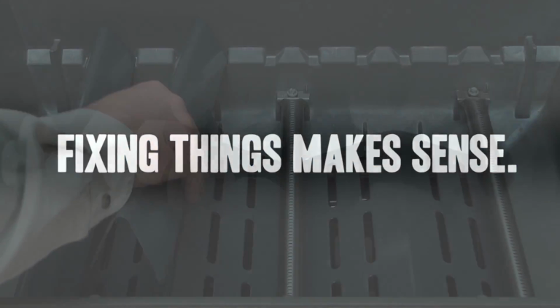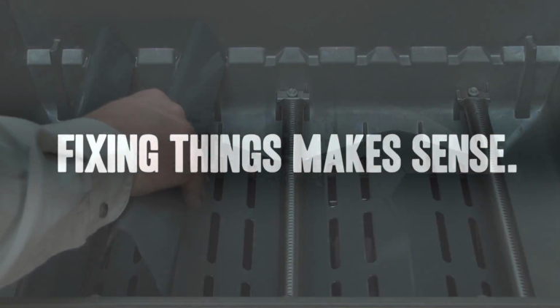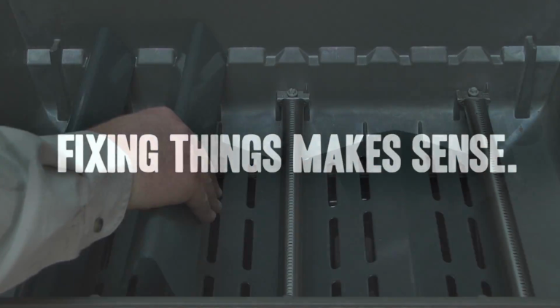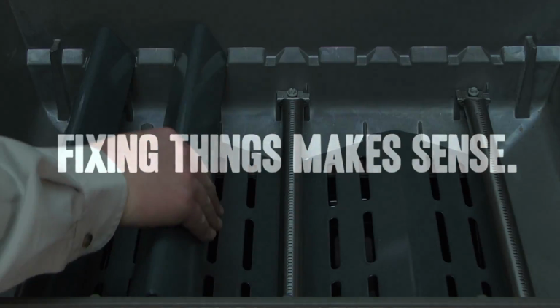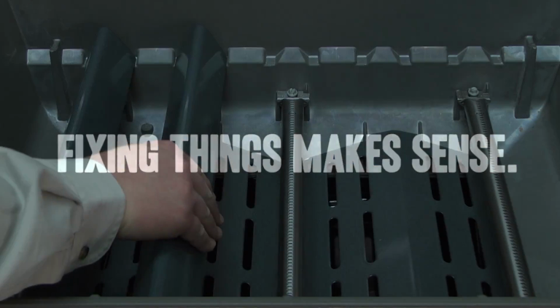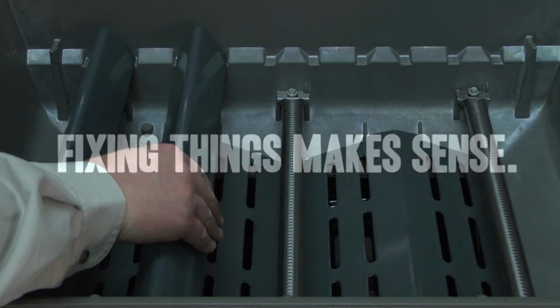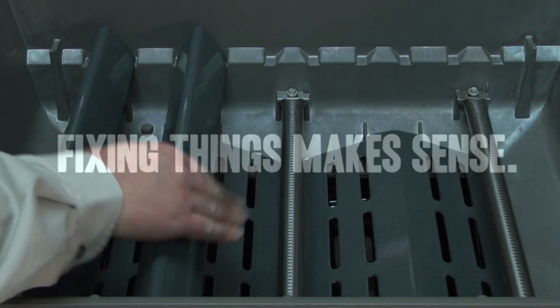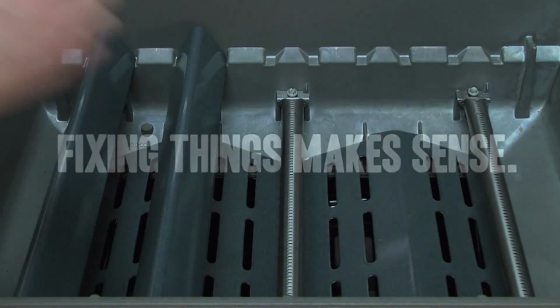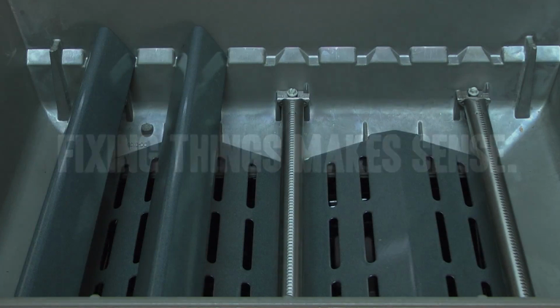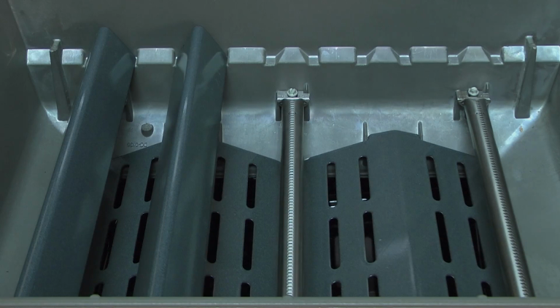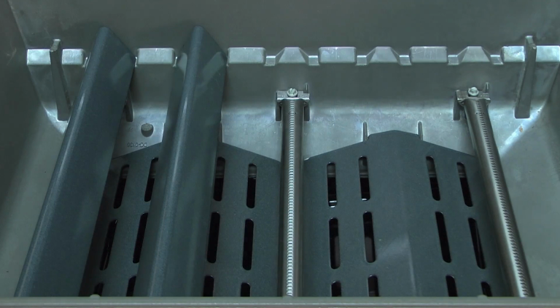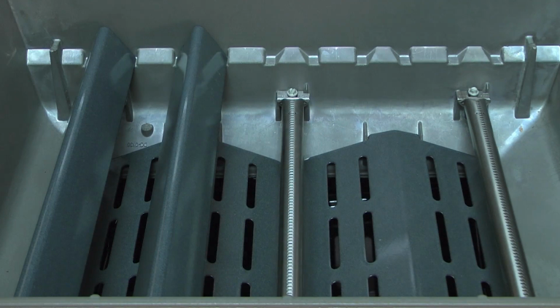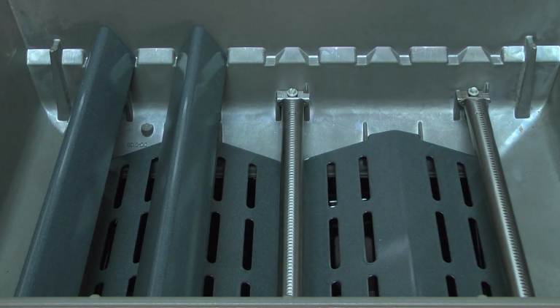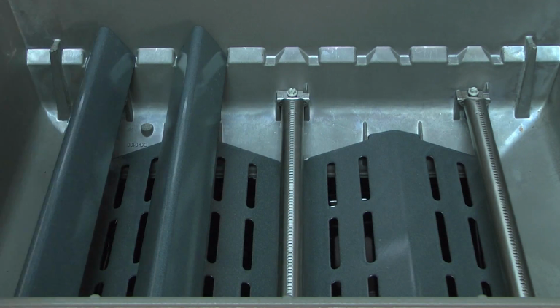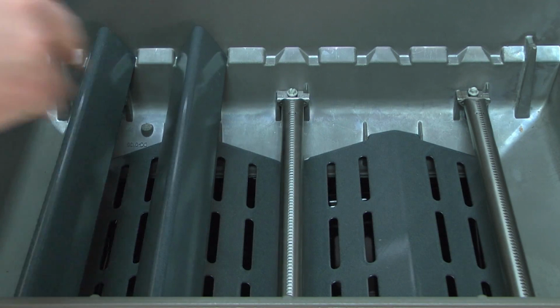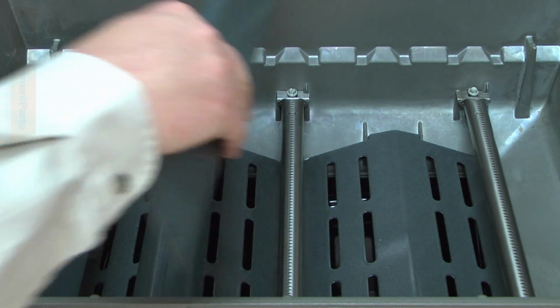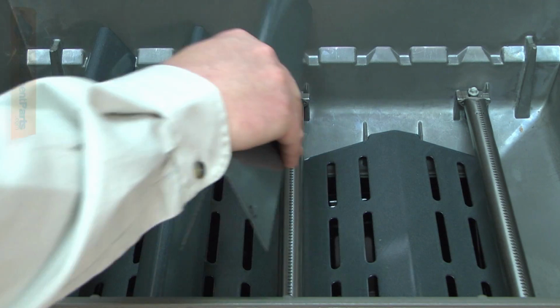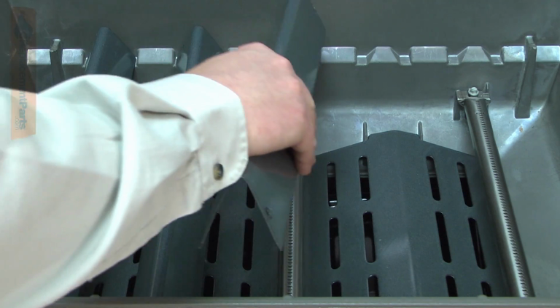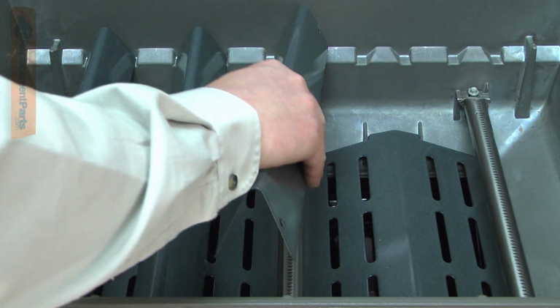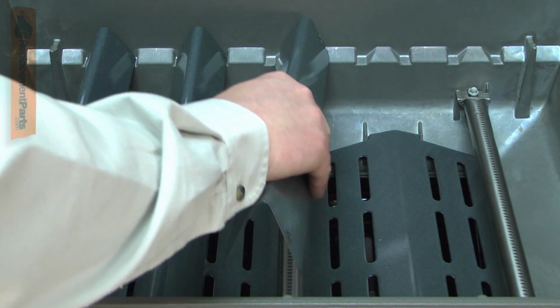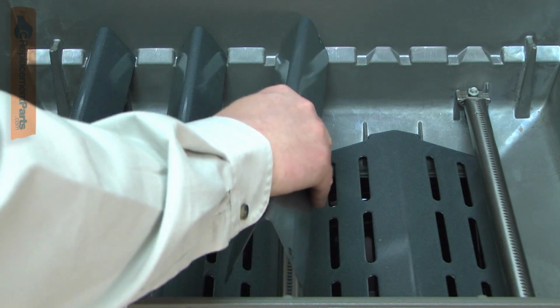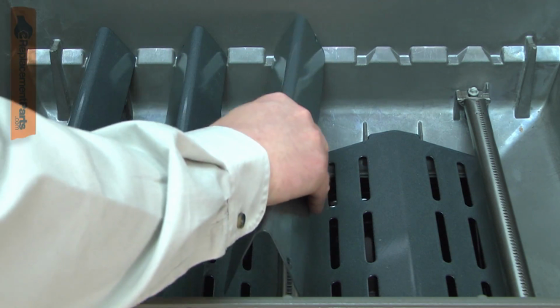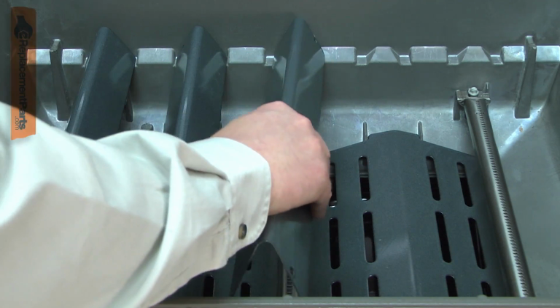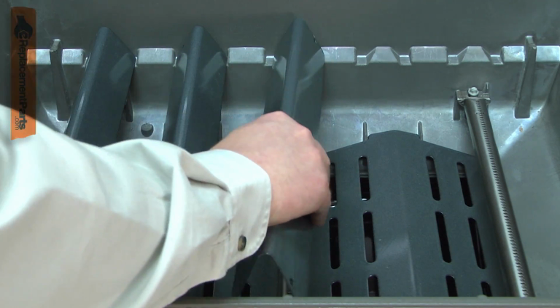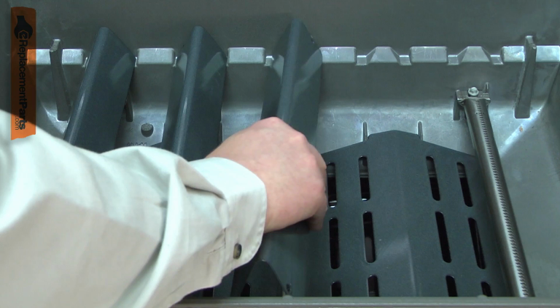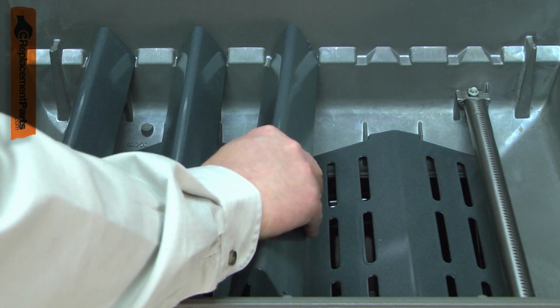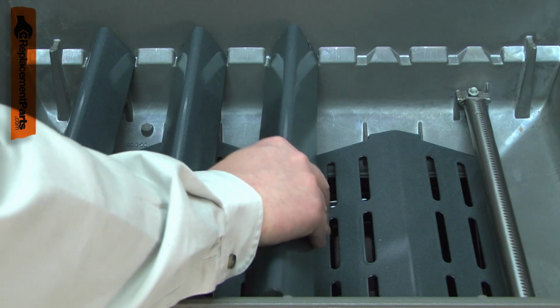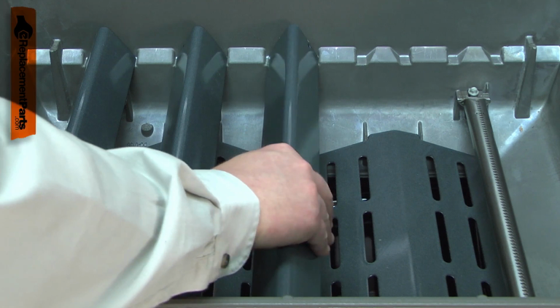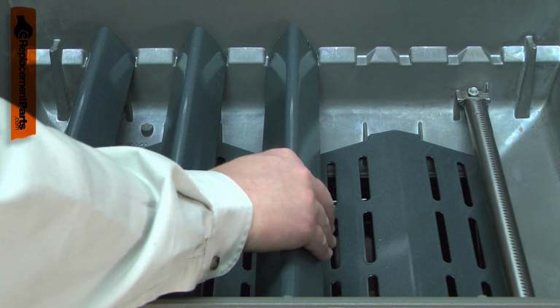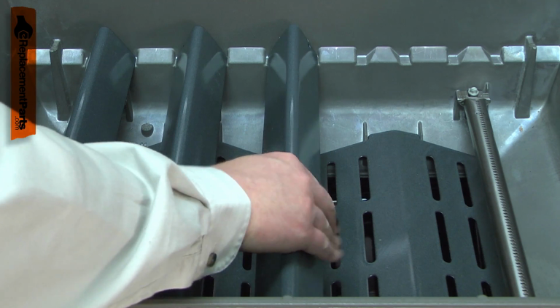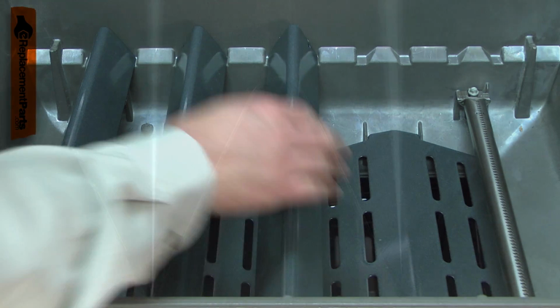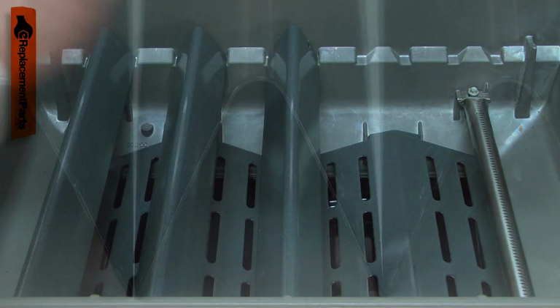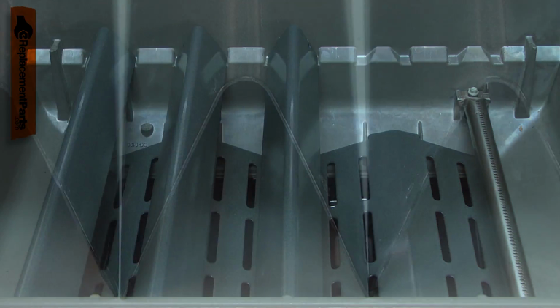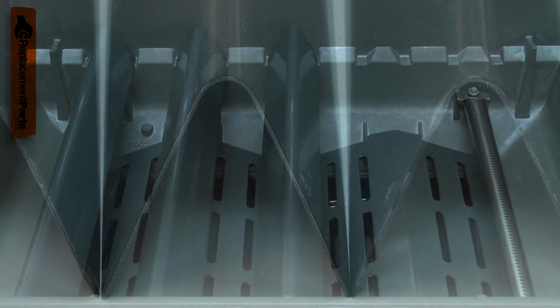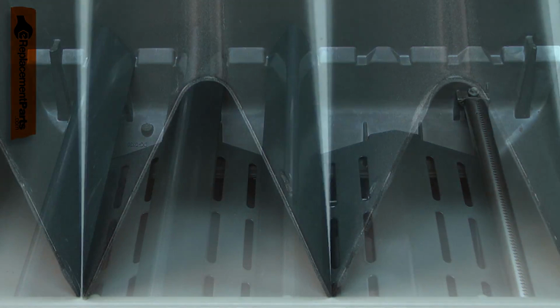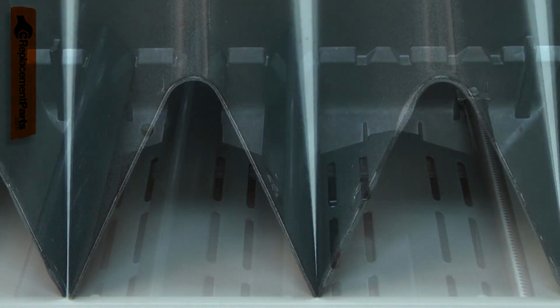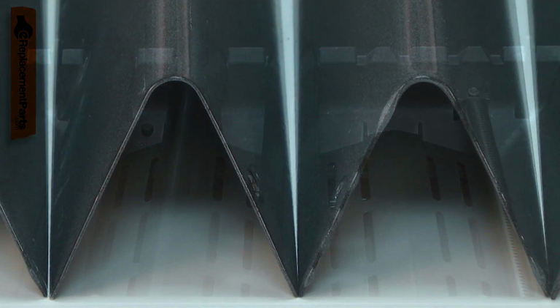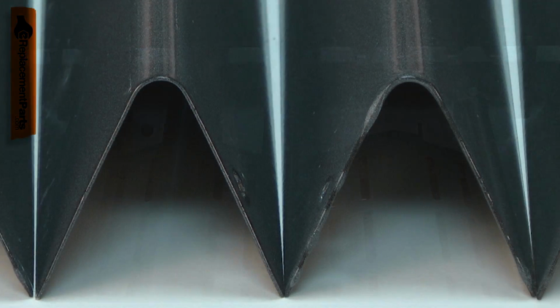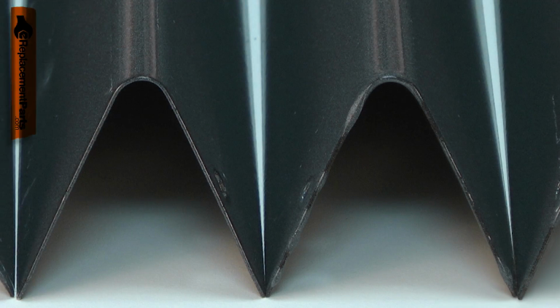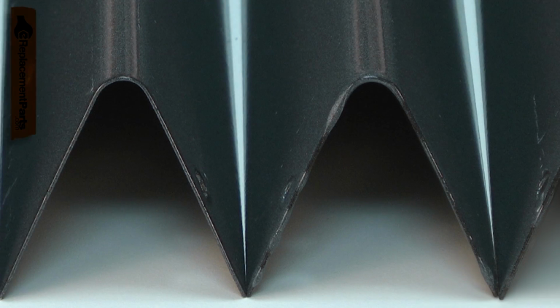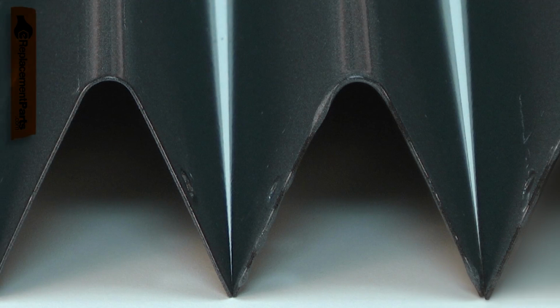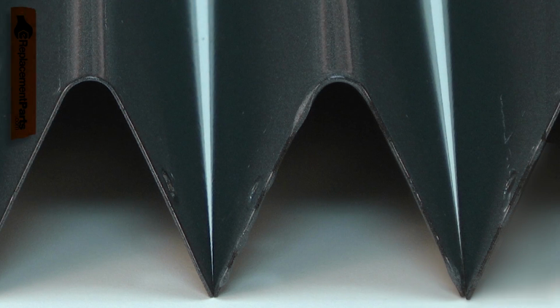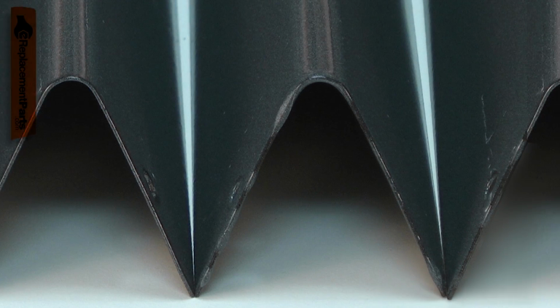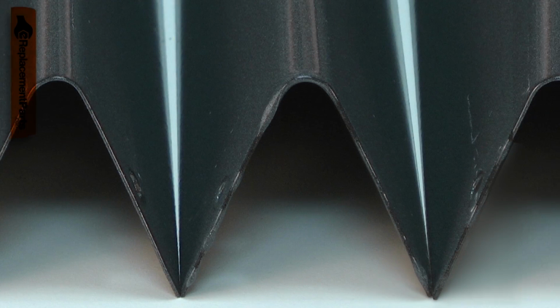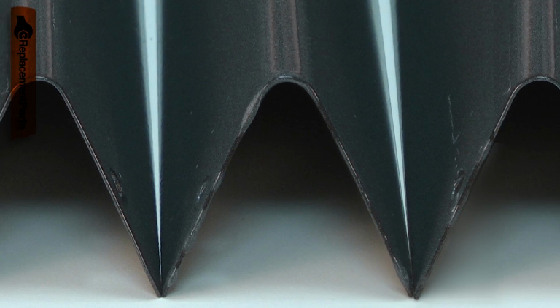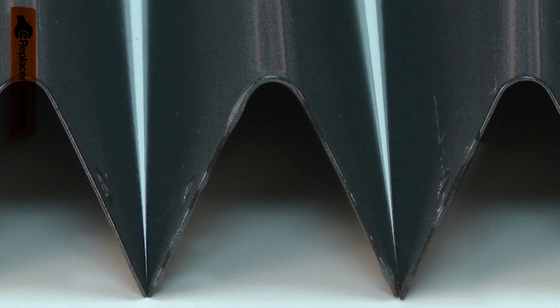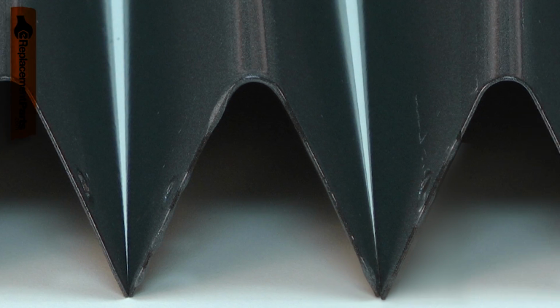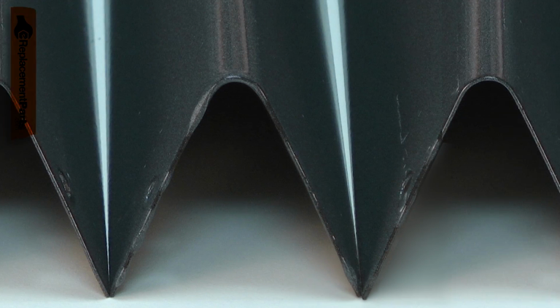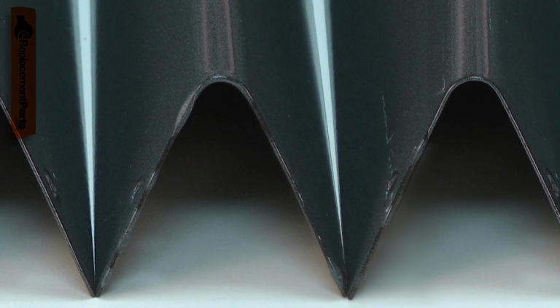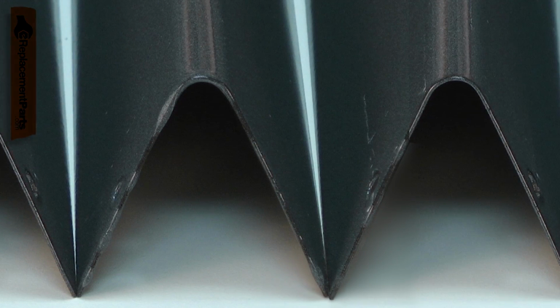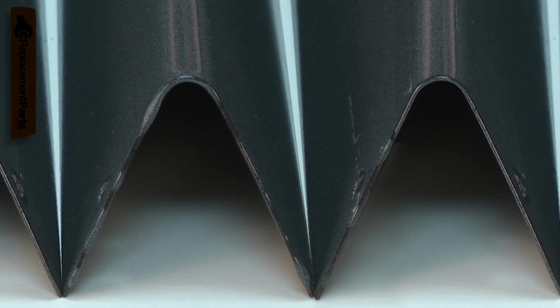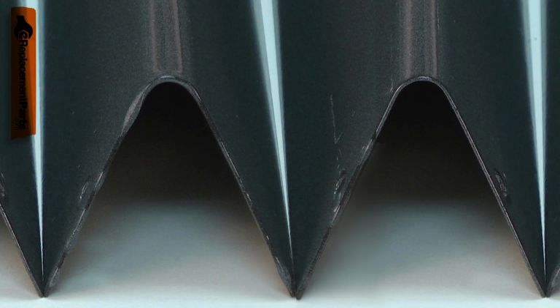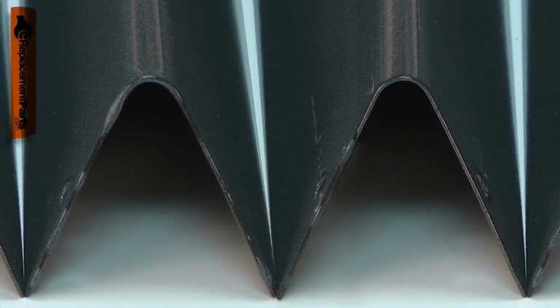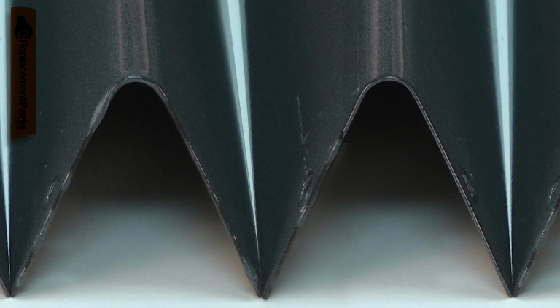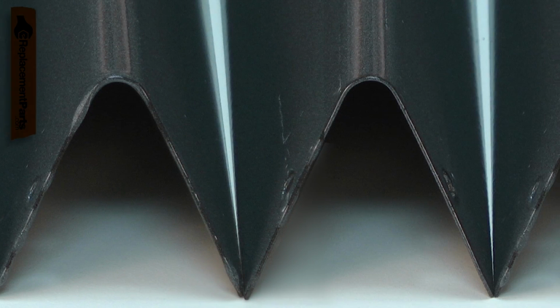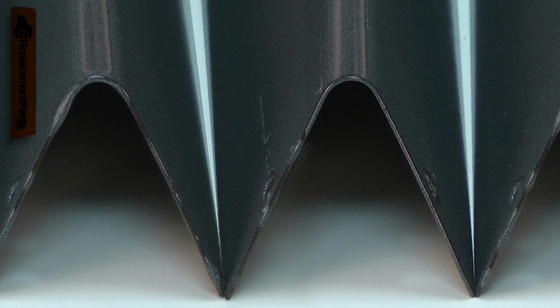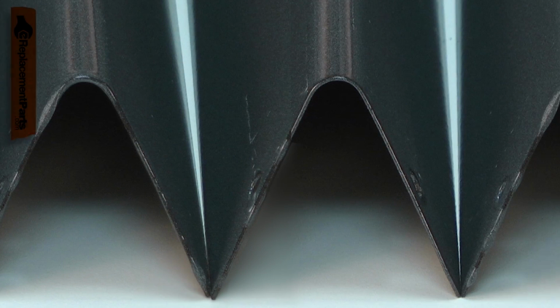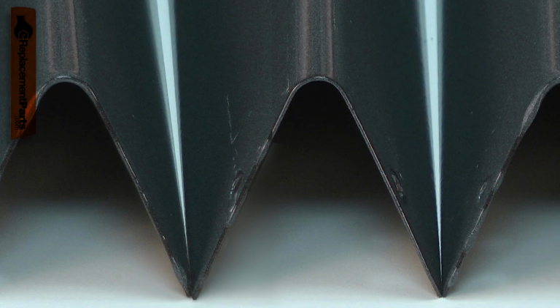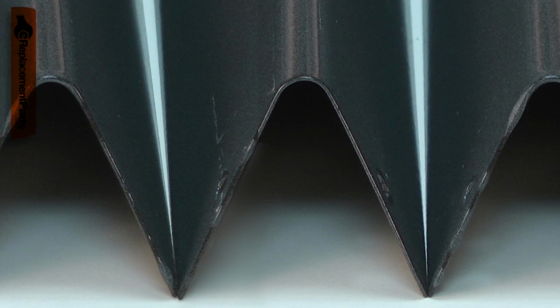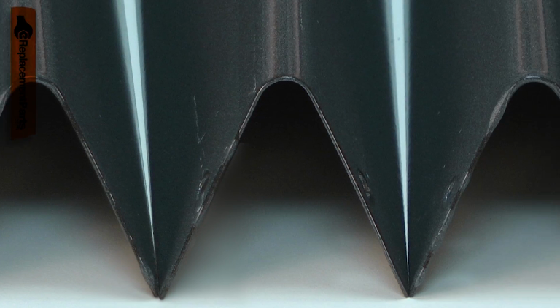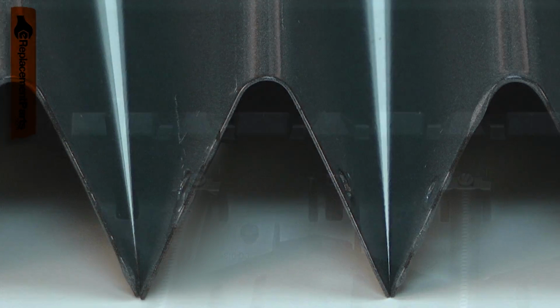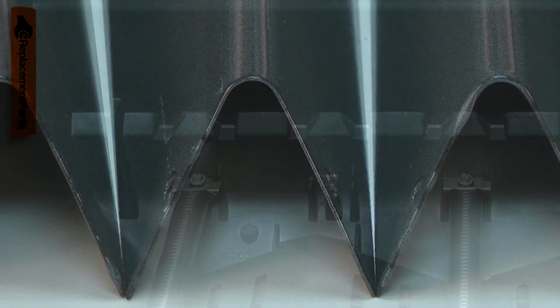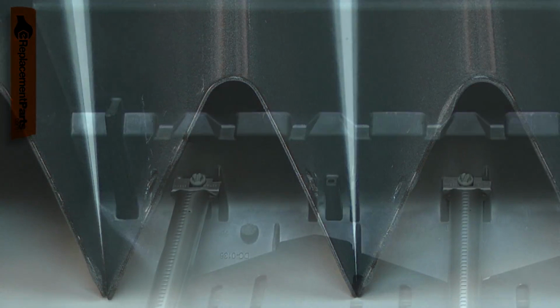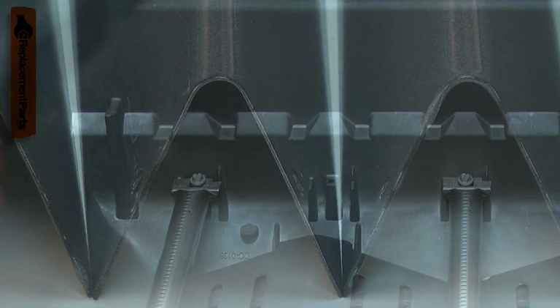The flavorizer bars mount above the burners inside your barbecue. They are made of steel and have a durable porcelain enamel coating on them.